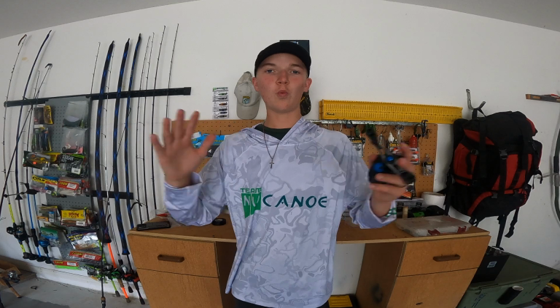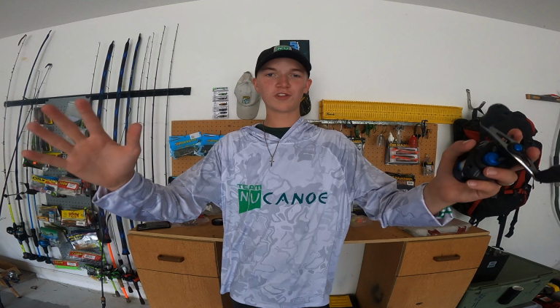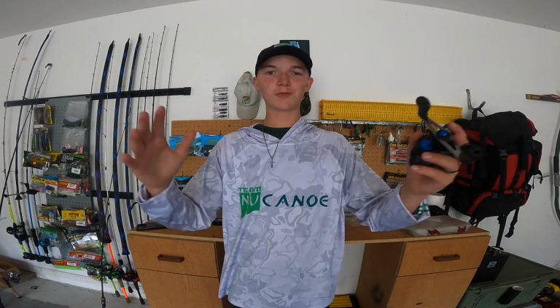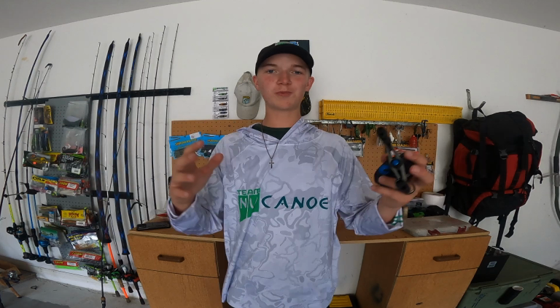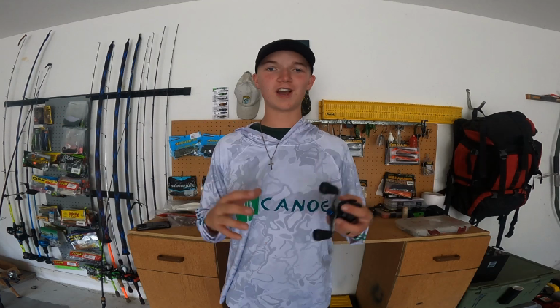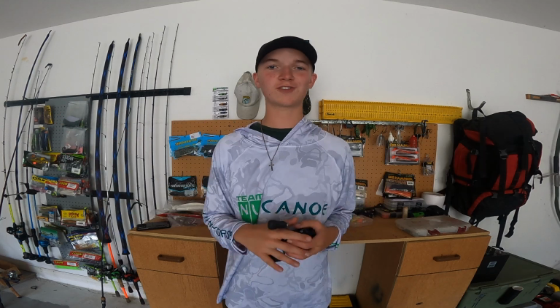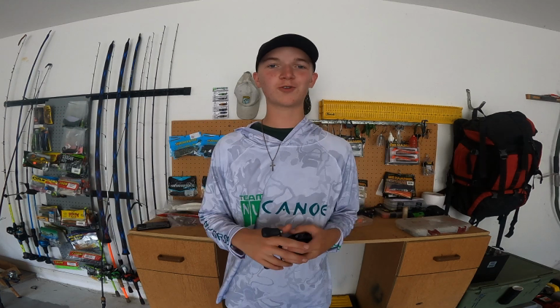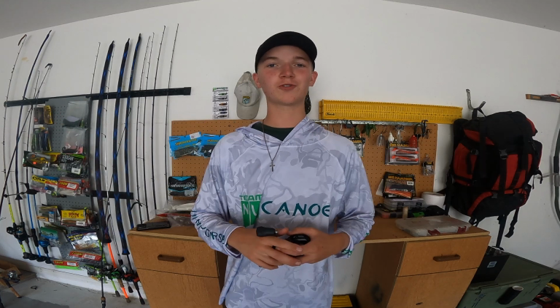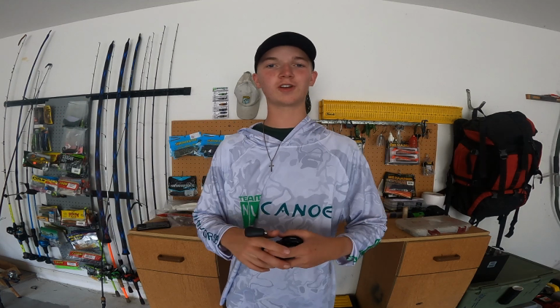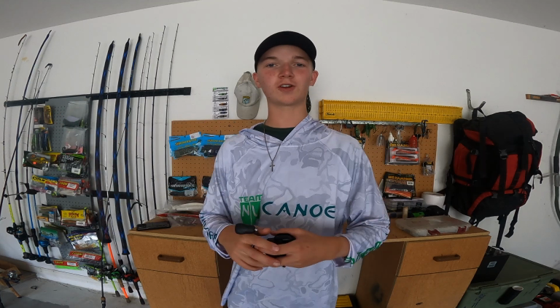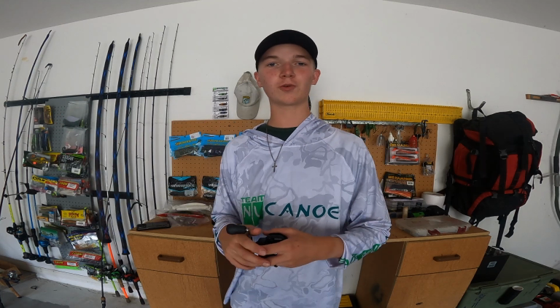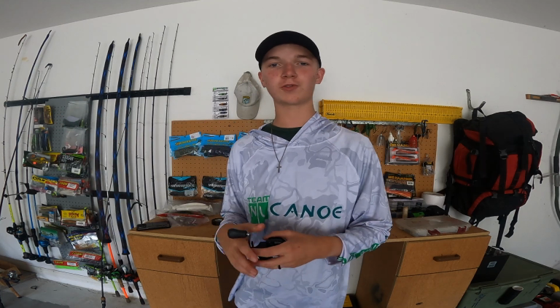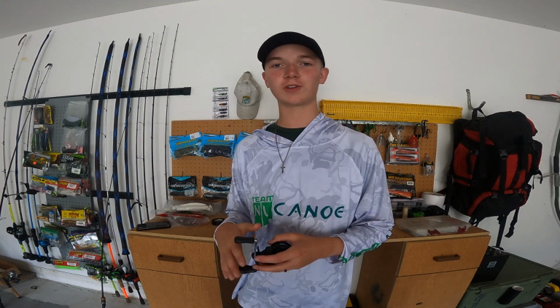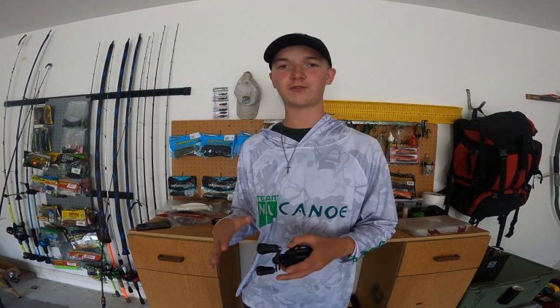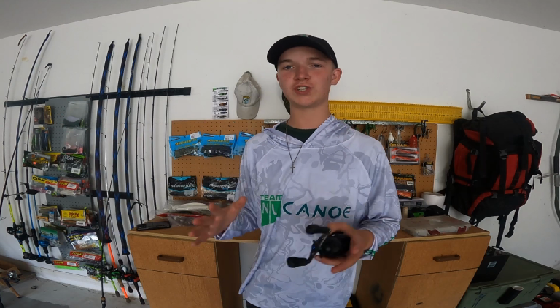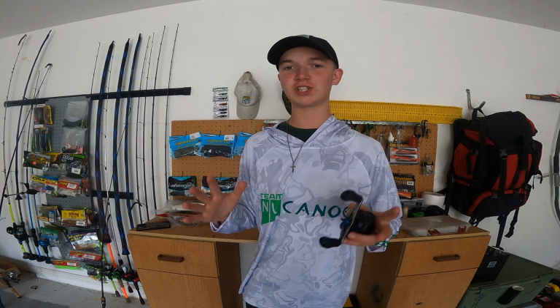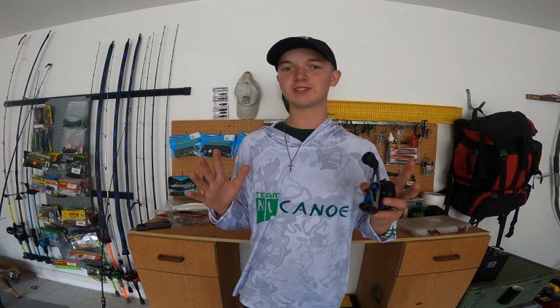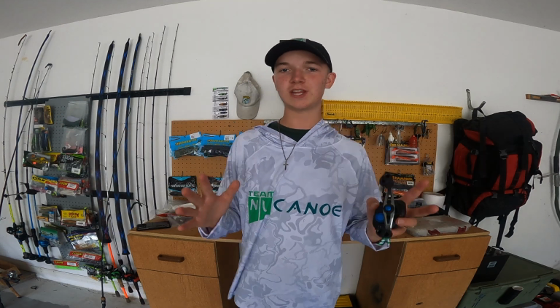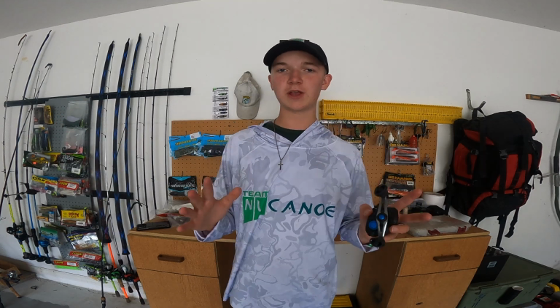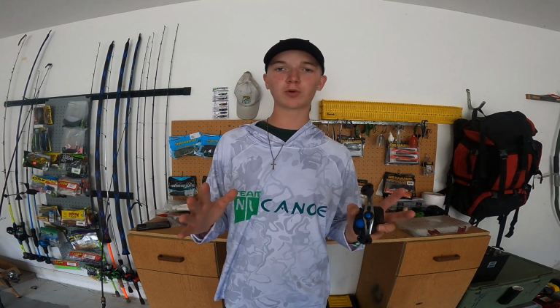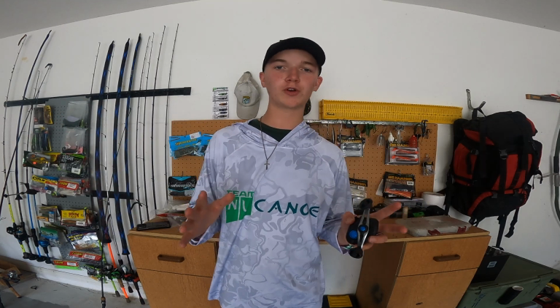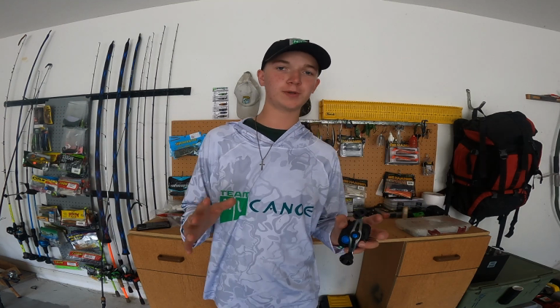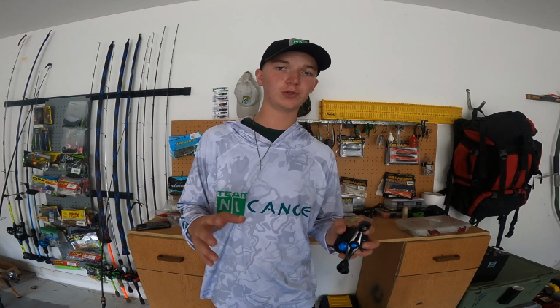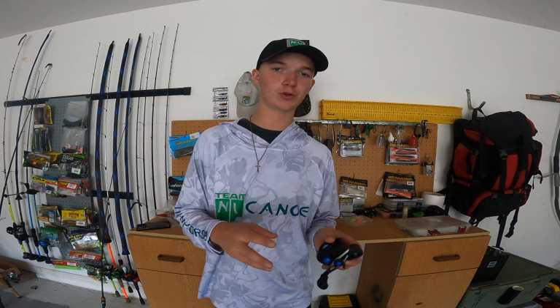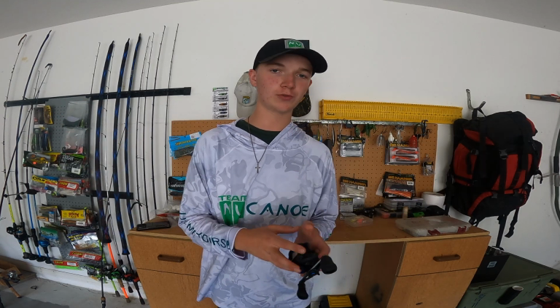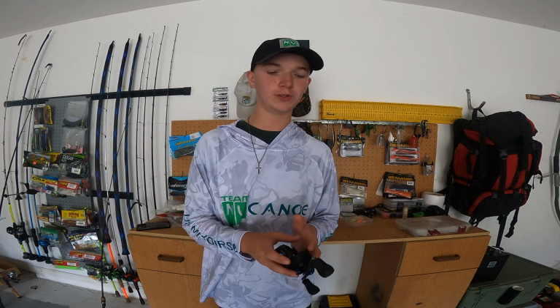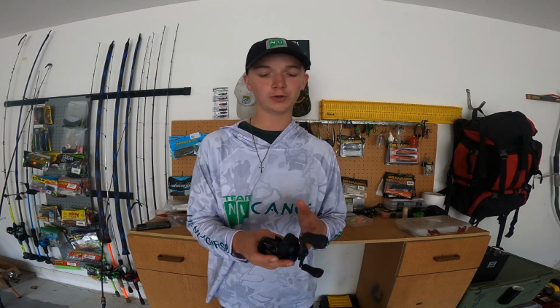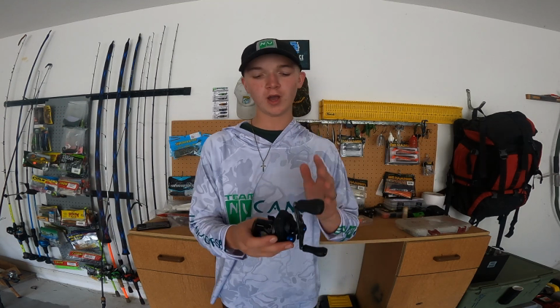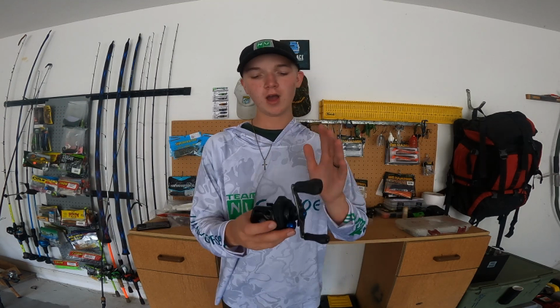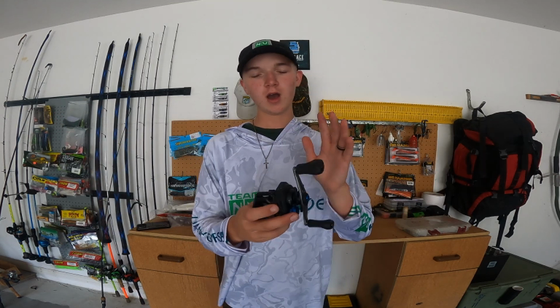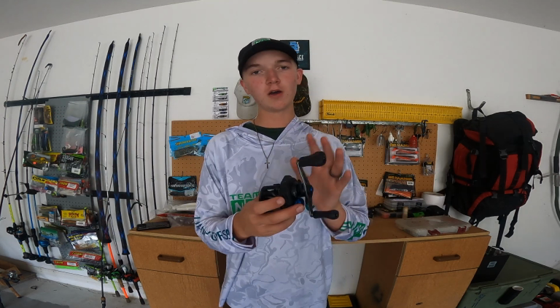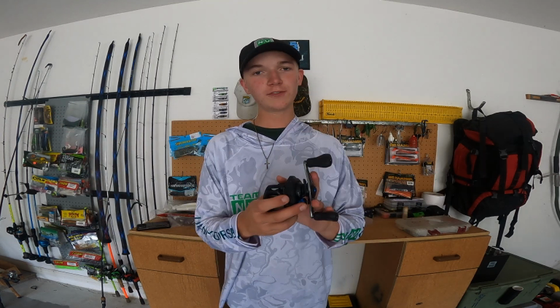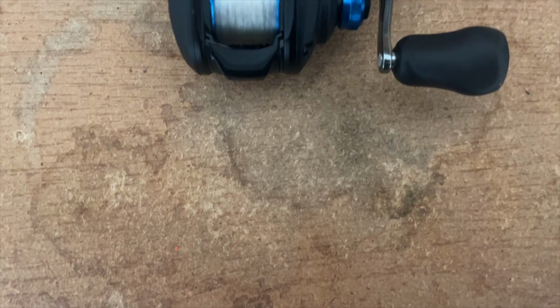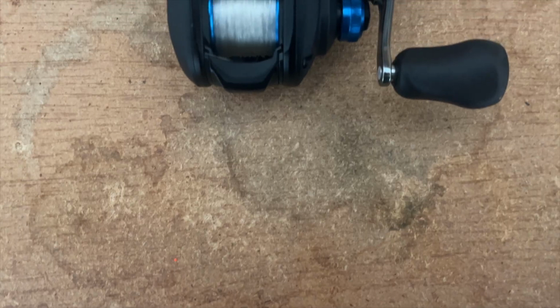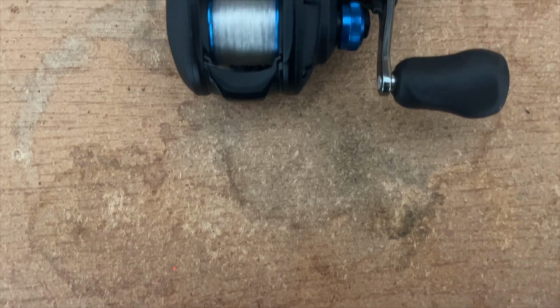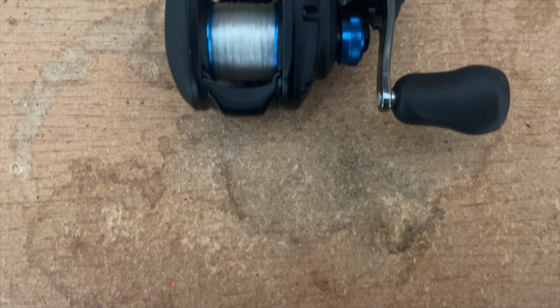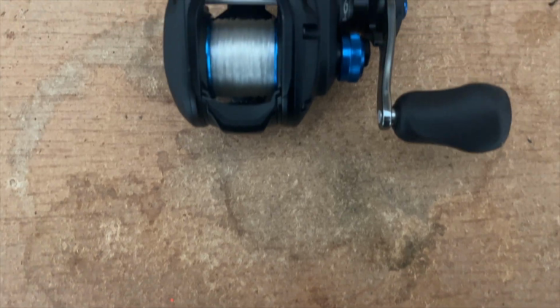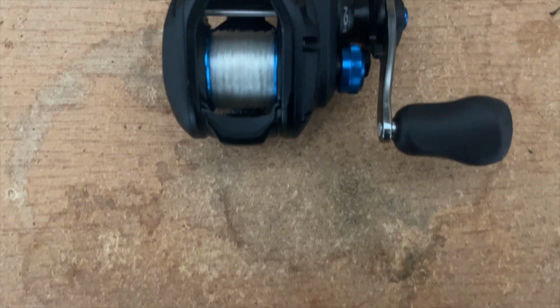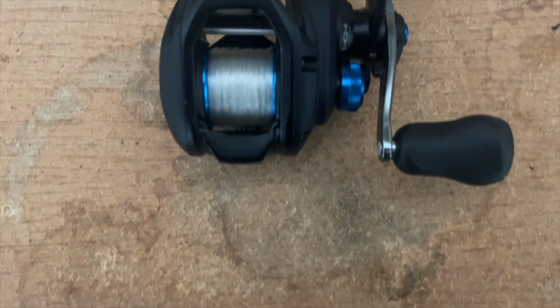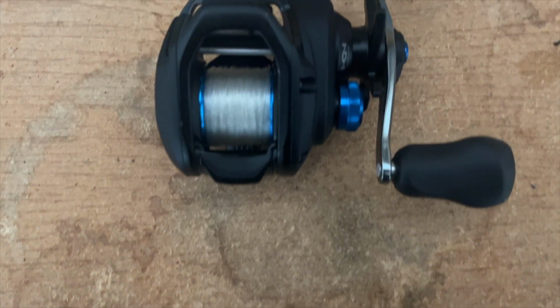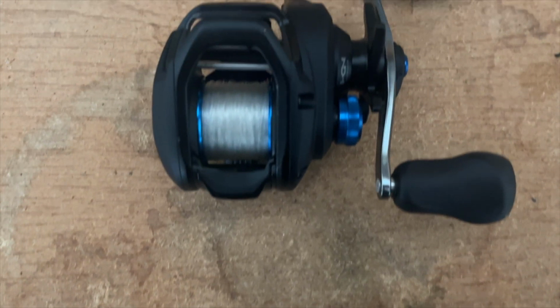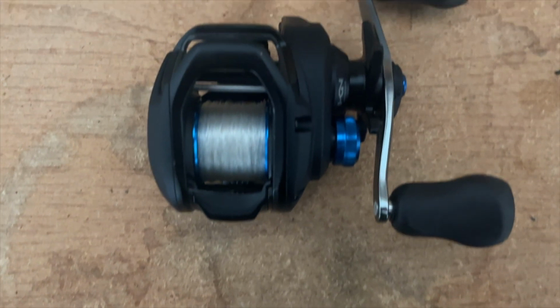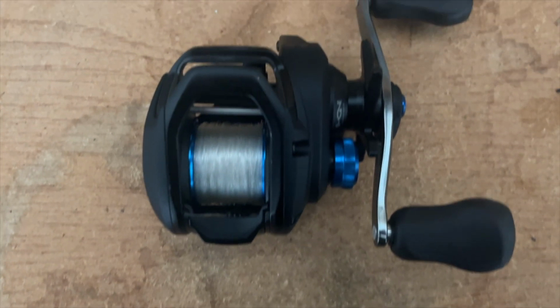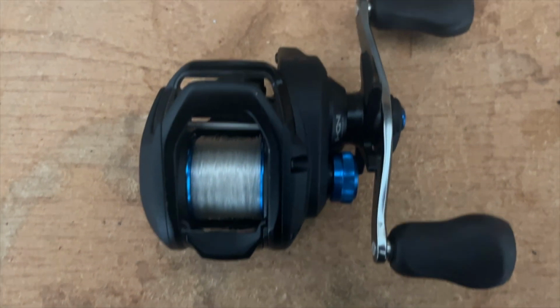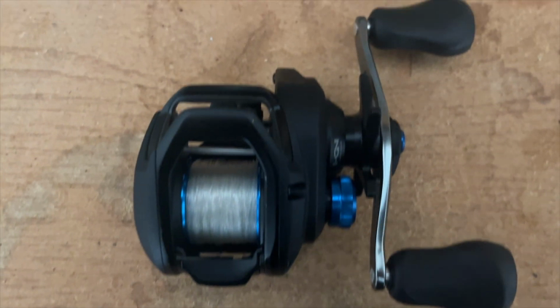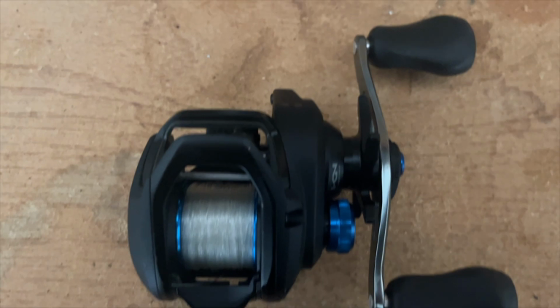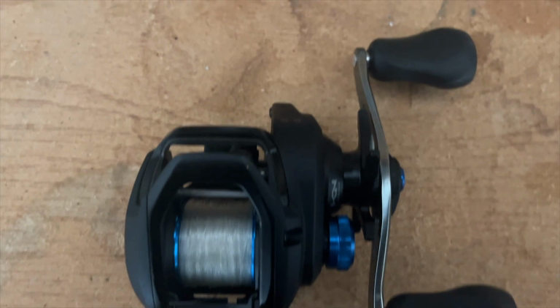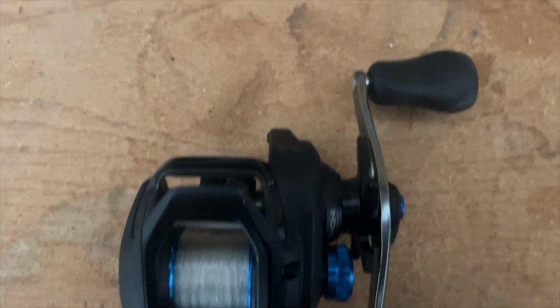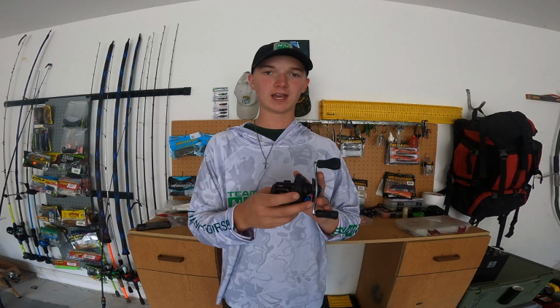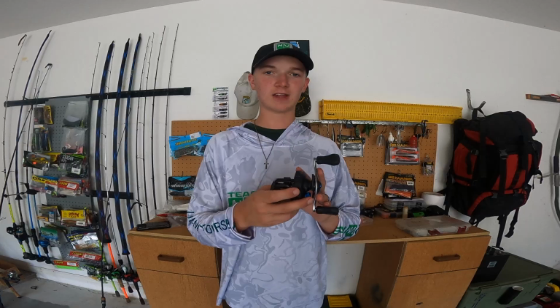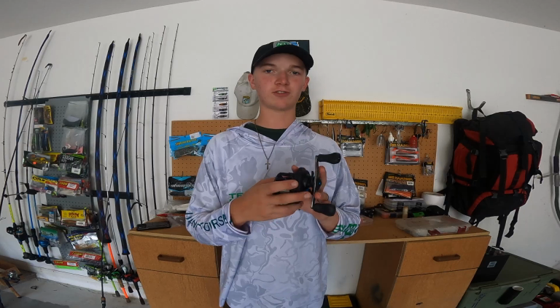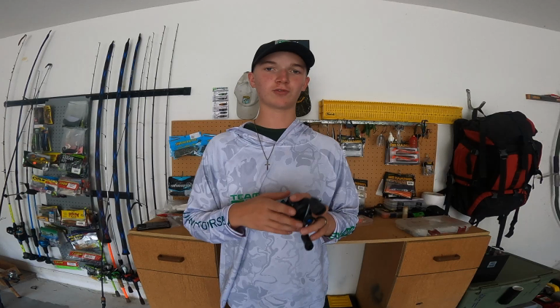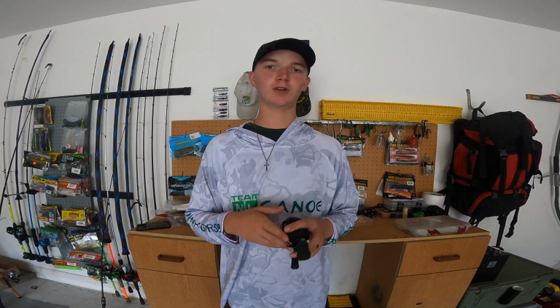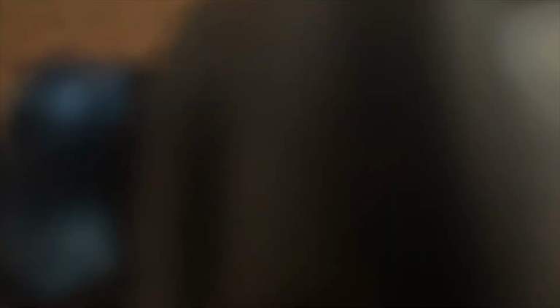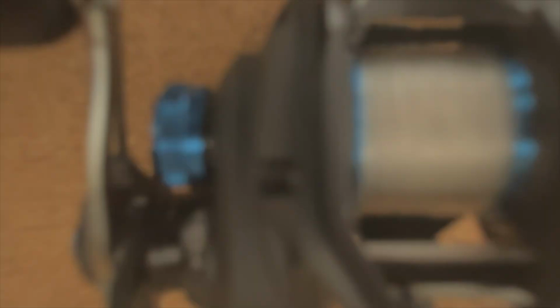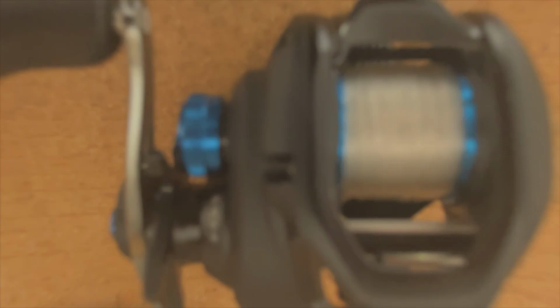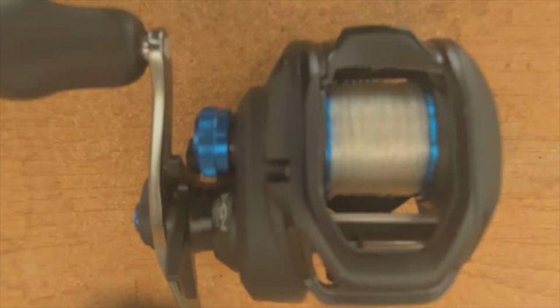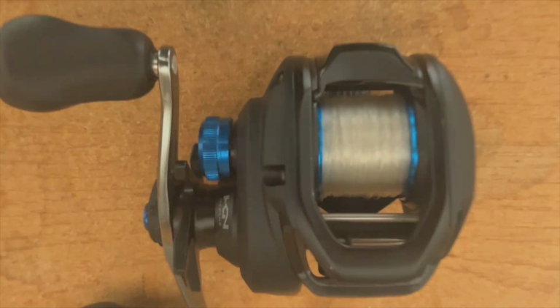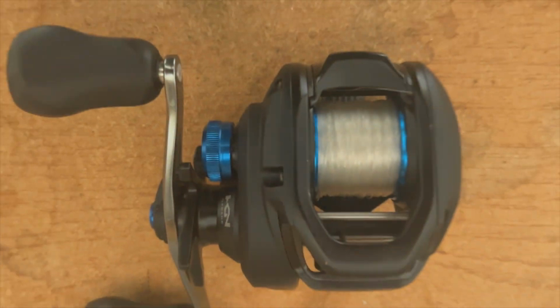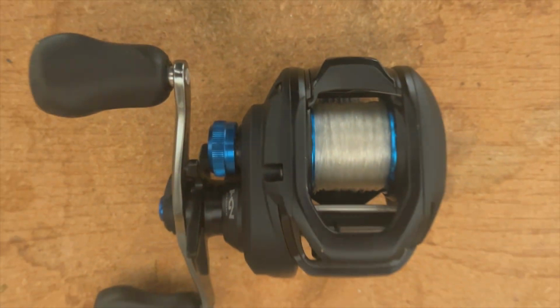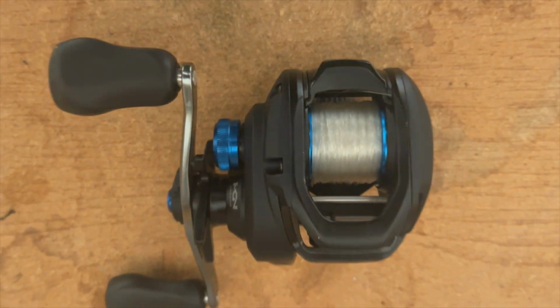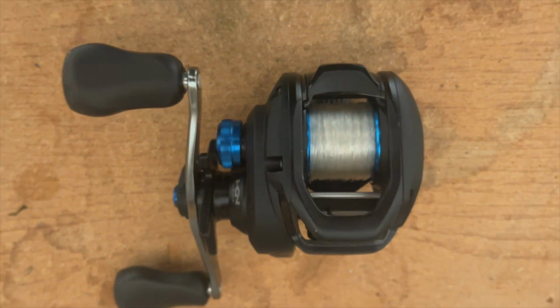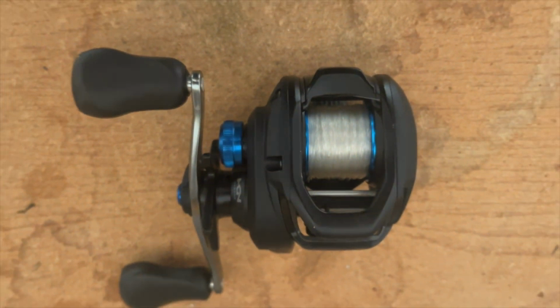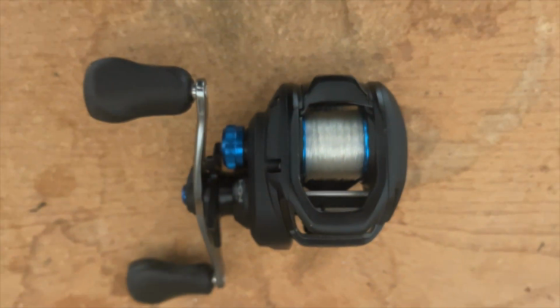What's up guys, Colson here at Colson Town Fishing. Today we're going to be doing a review of the Shimano SLX-A baitcasting reel. Let's get into this video.